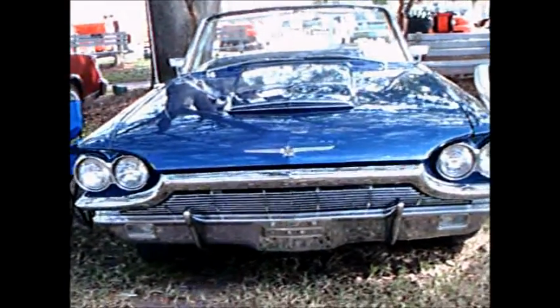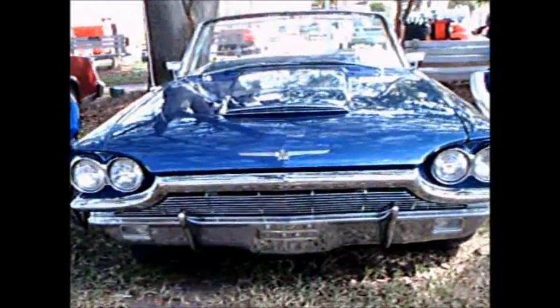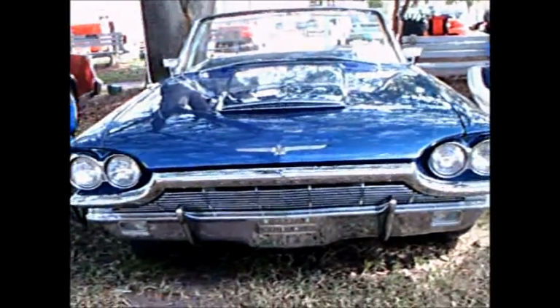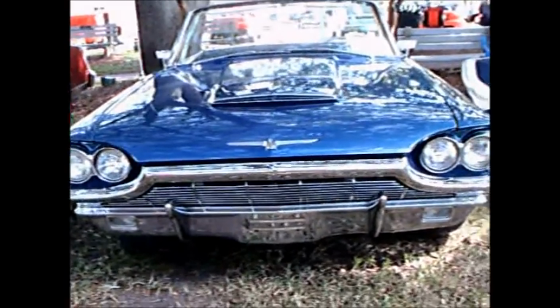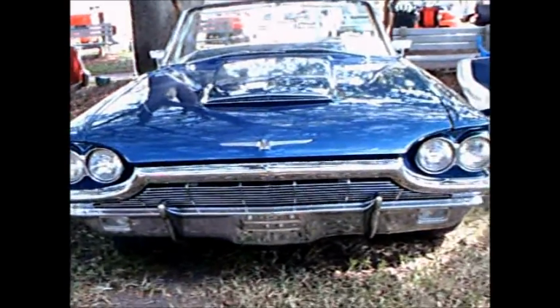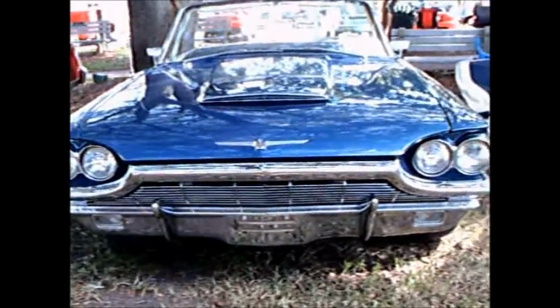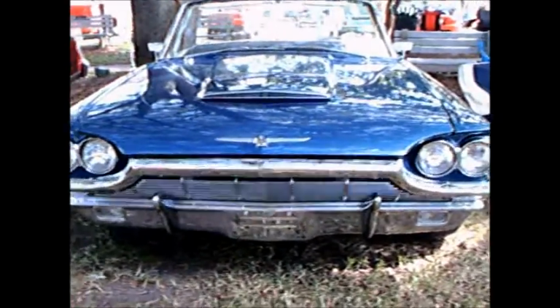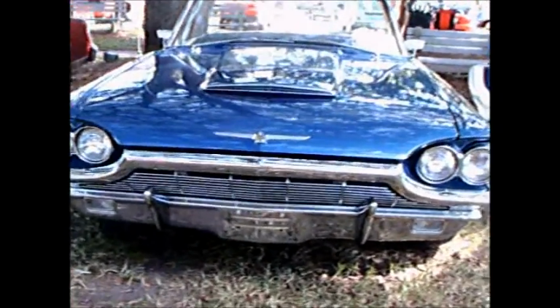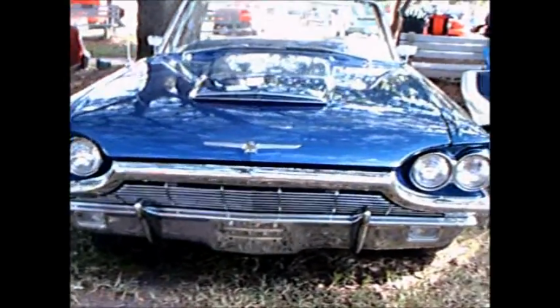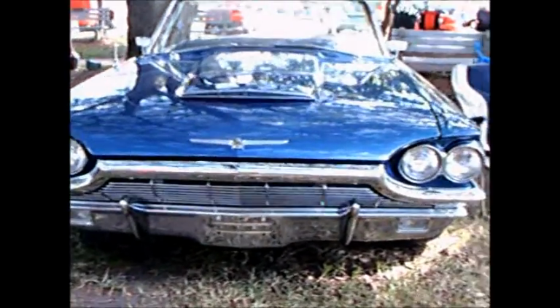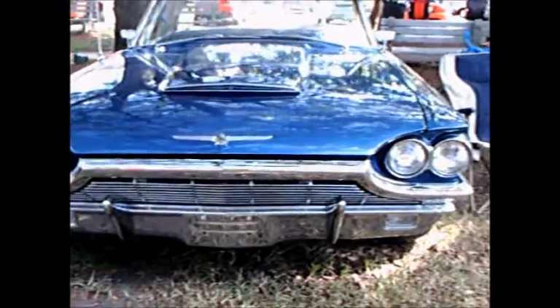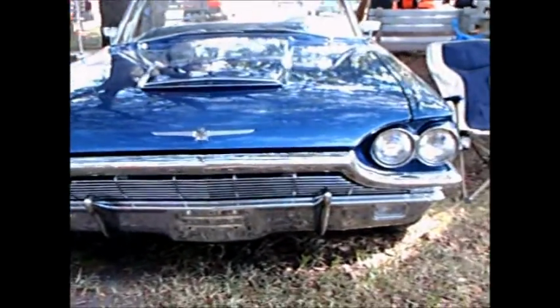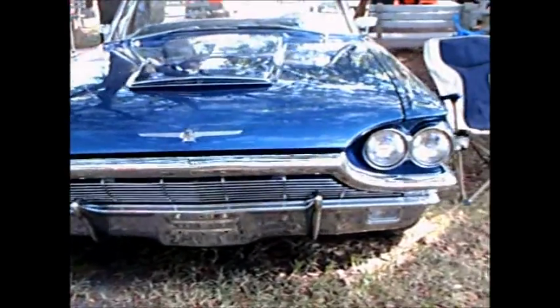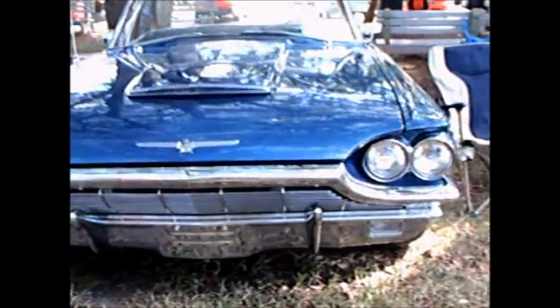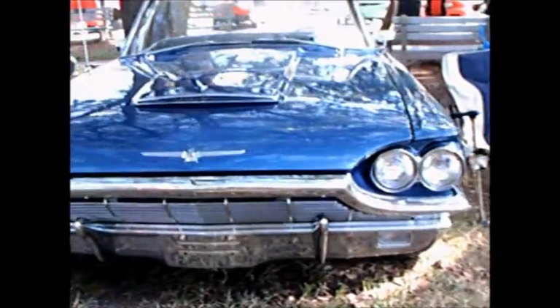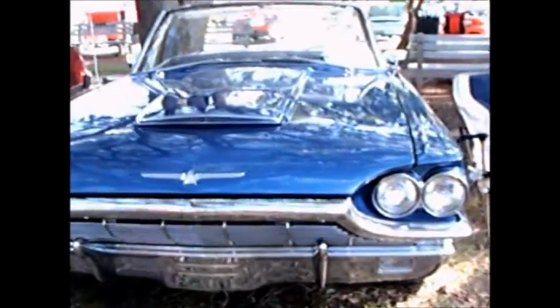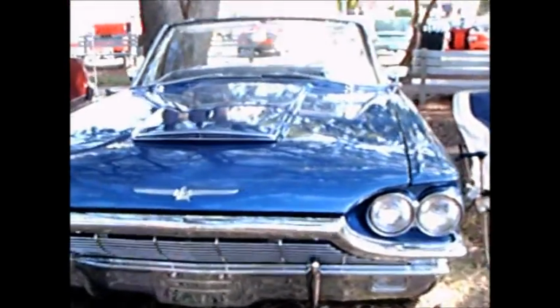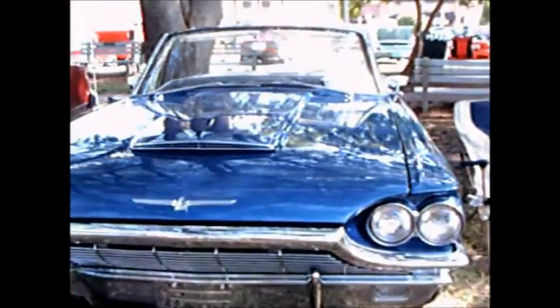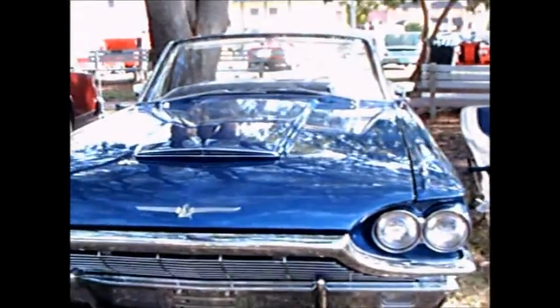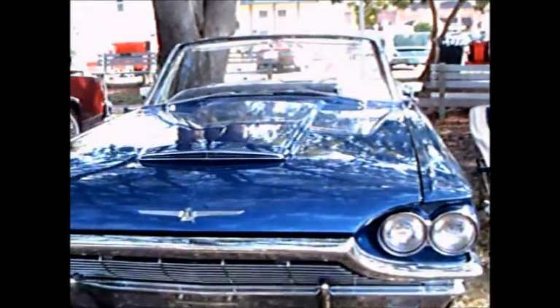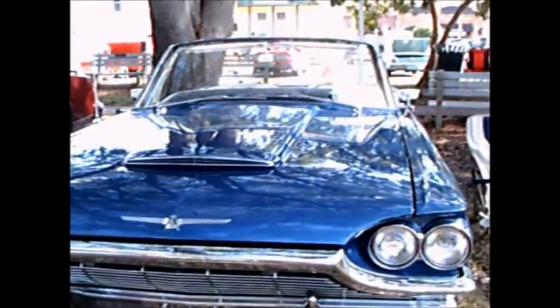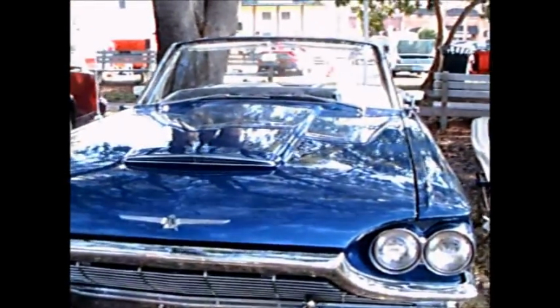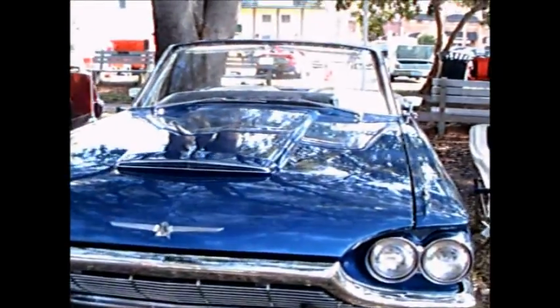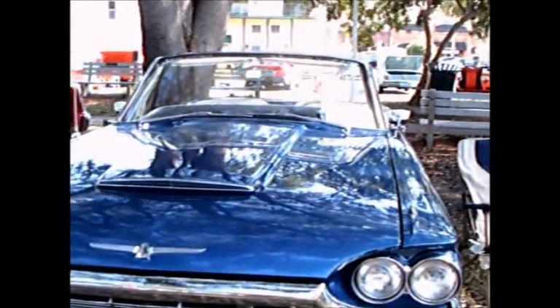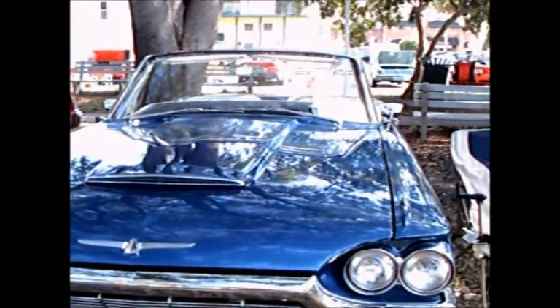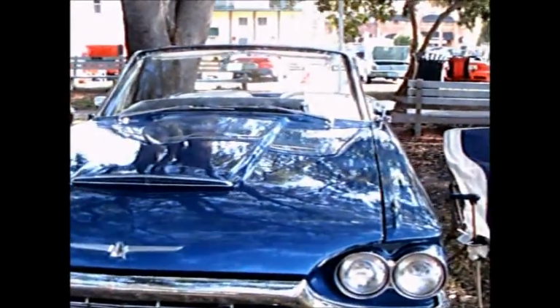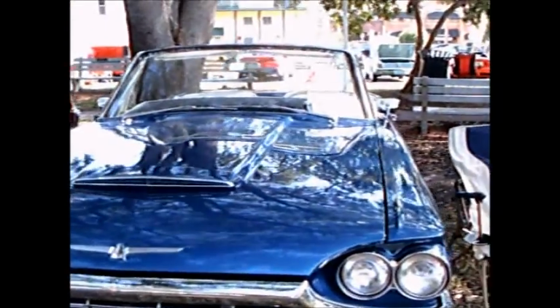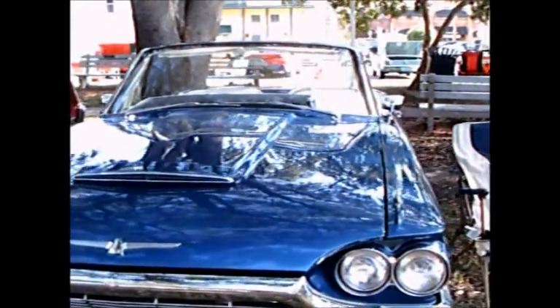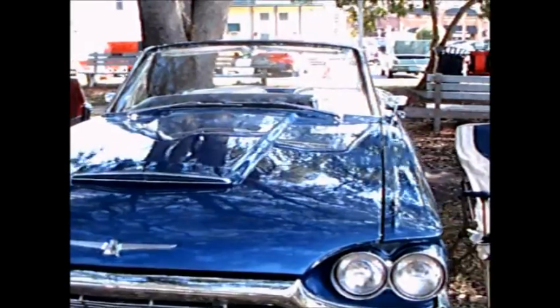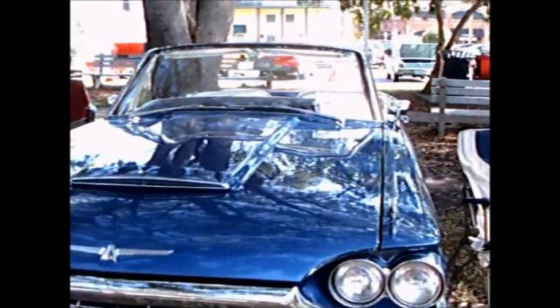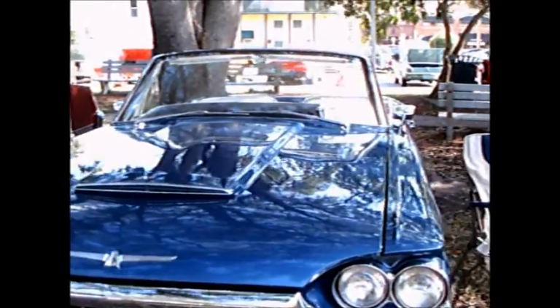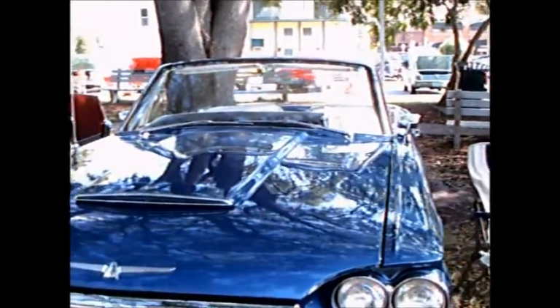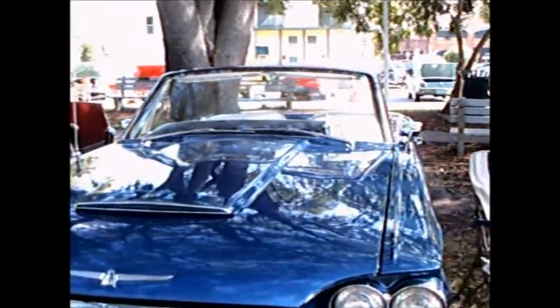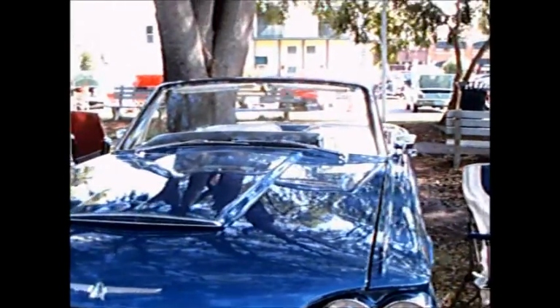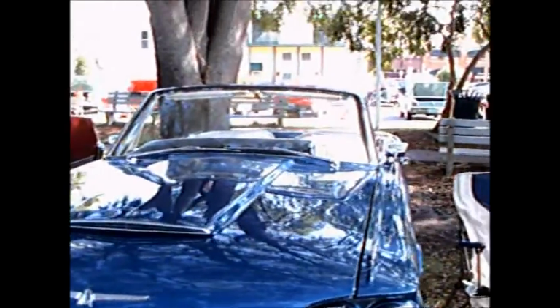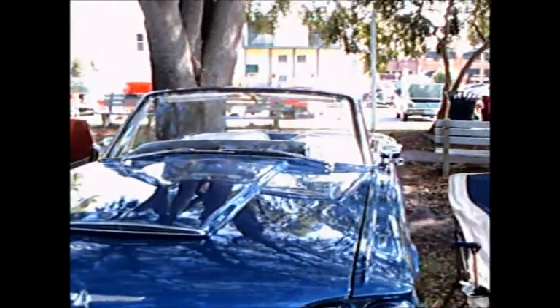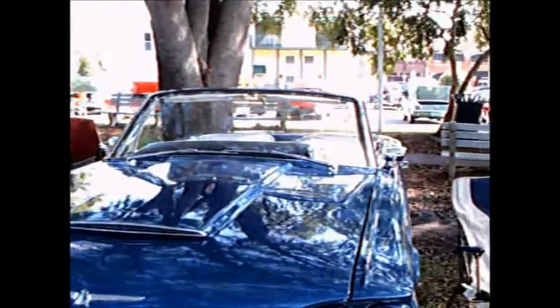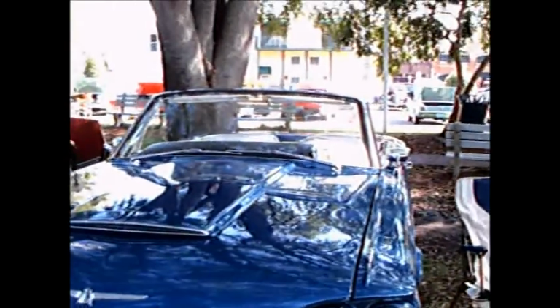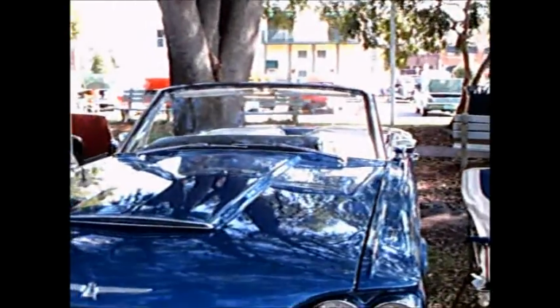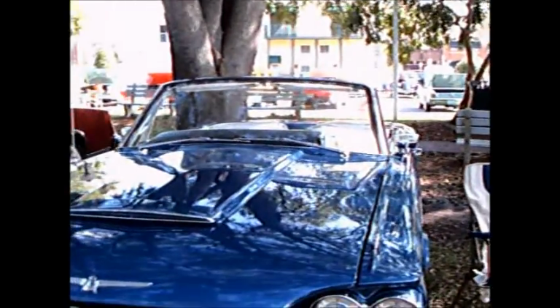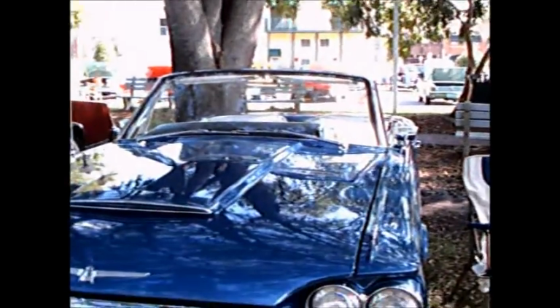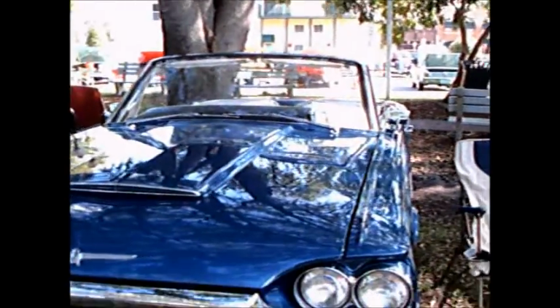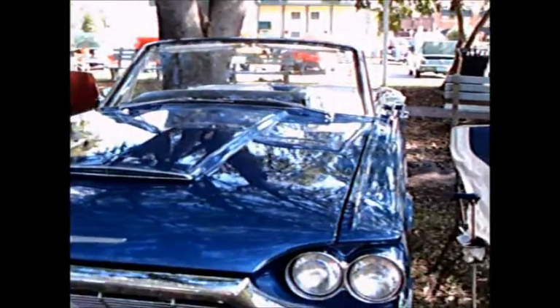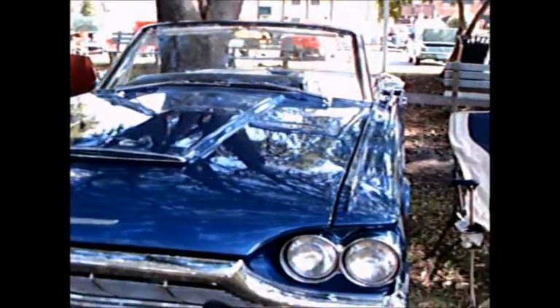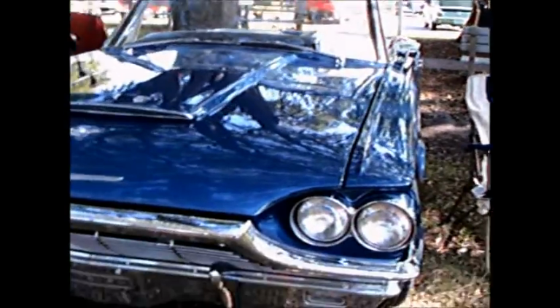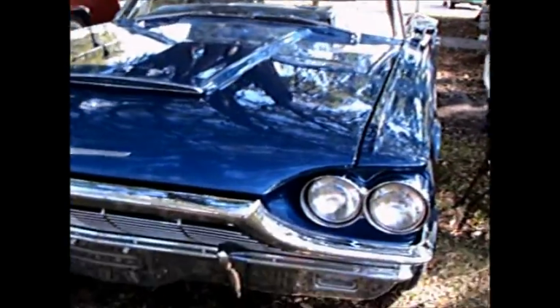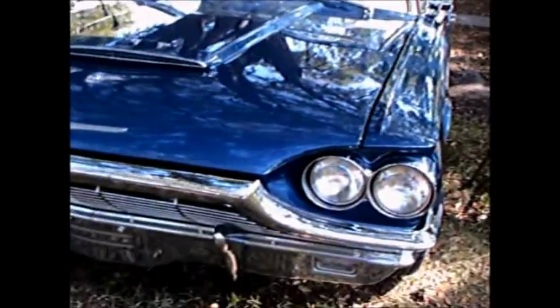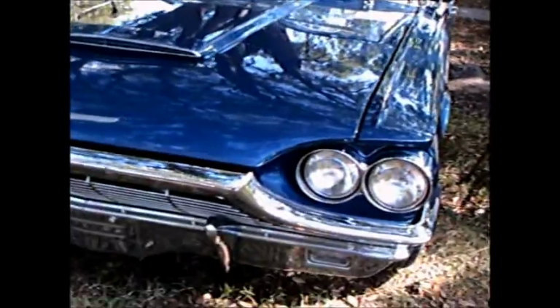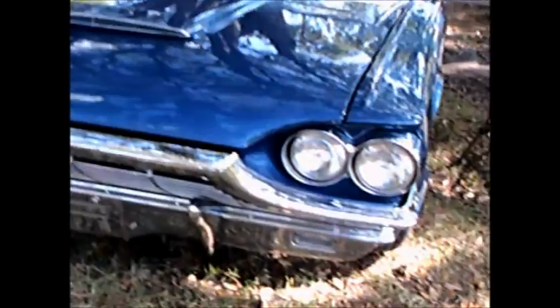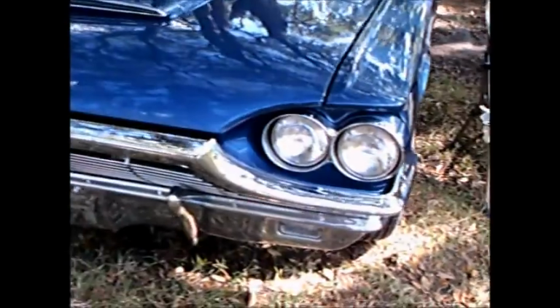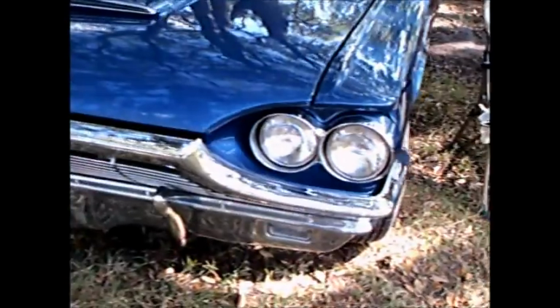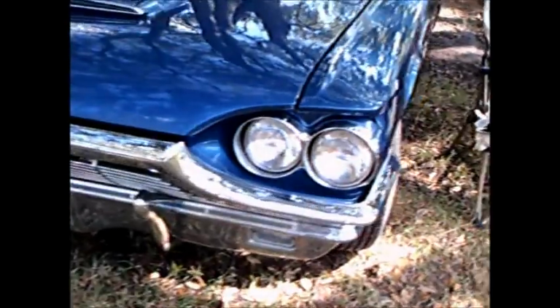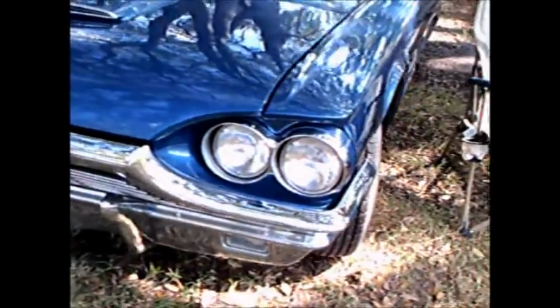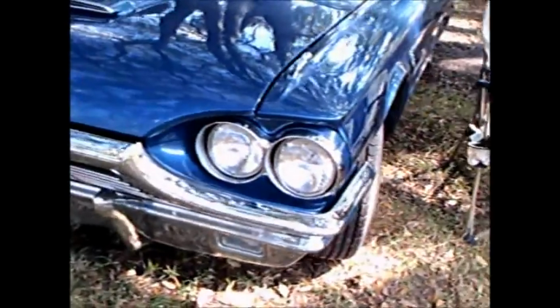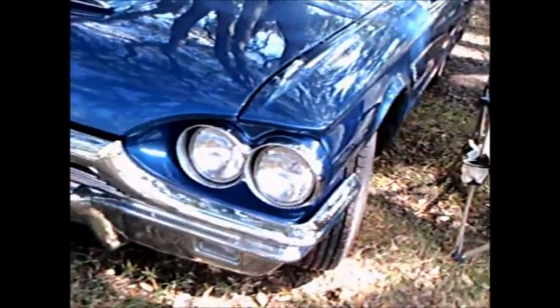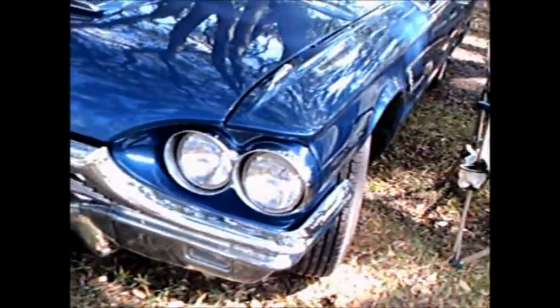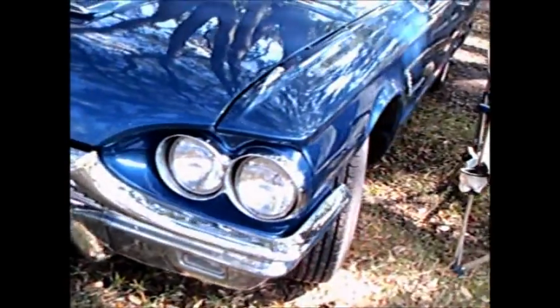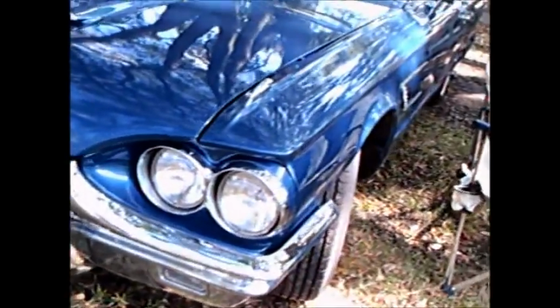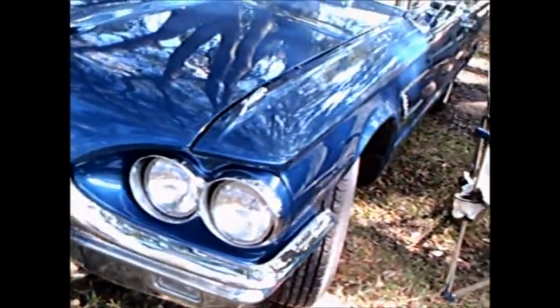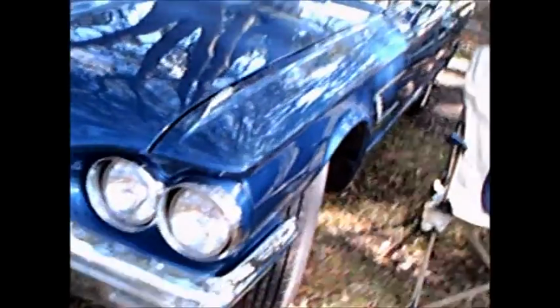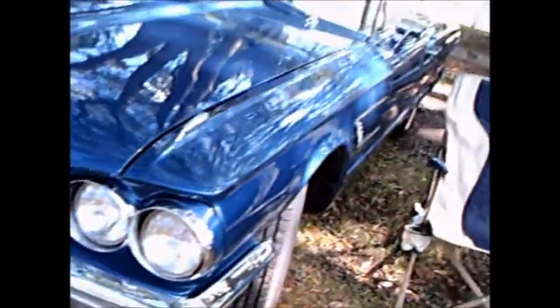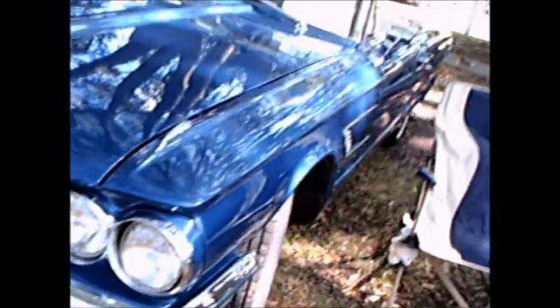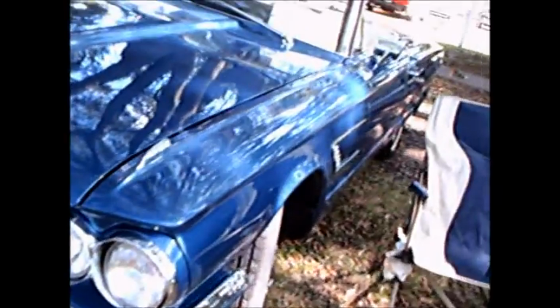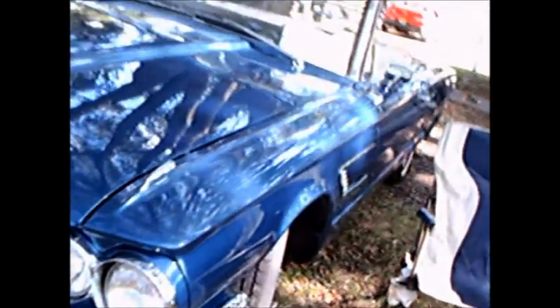This is a 1965 Thunderbird convertible. I would say it's a medium blue. Beautiful.